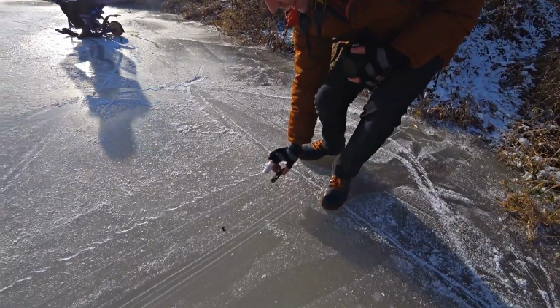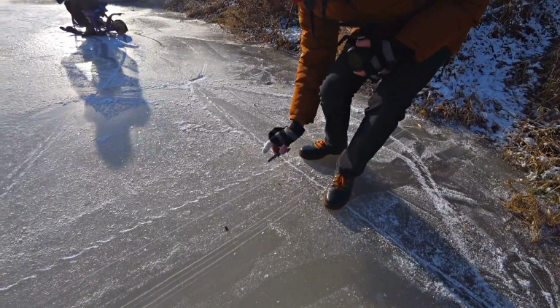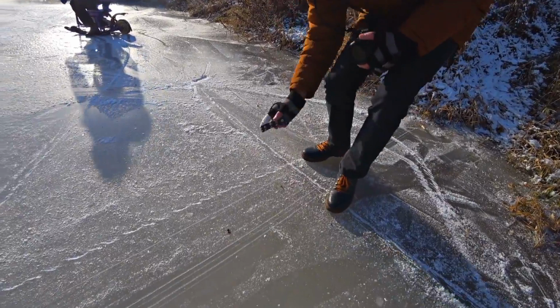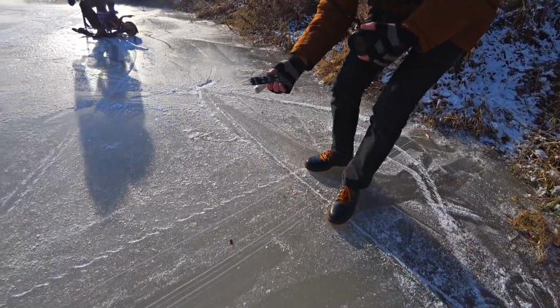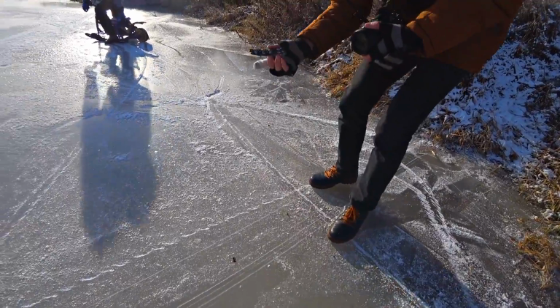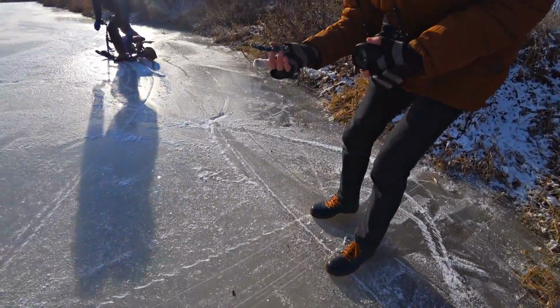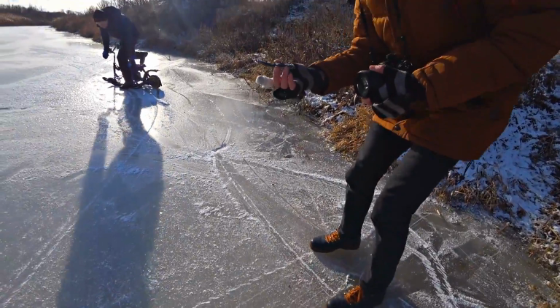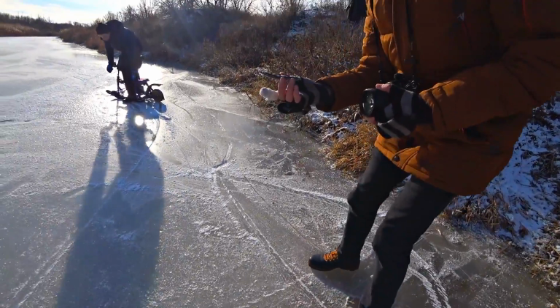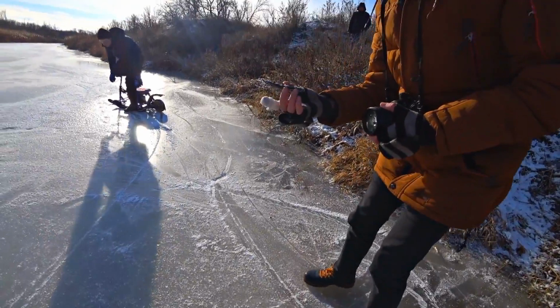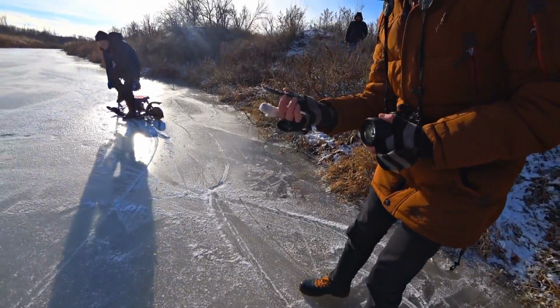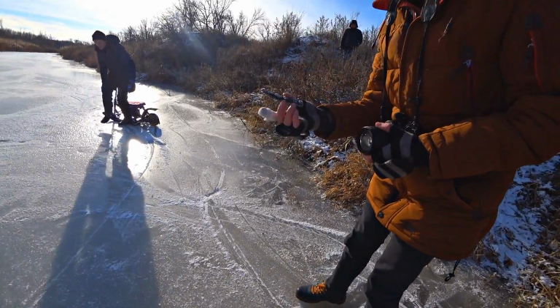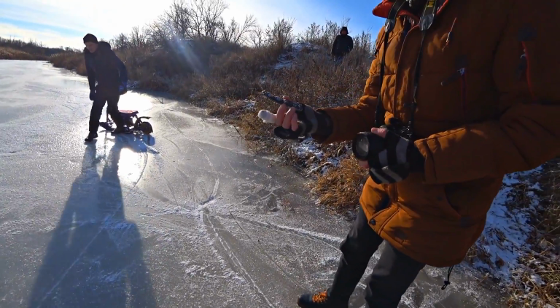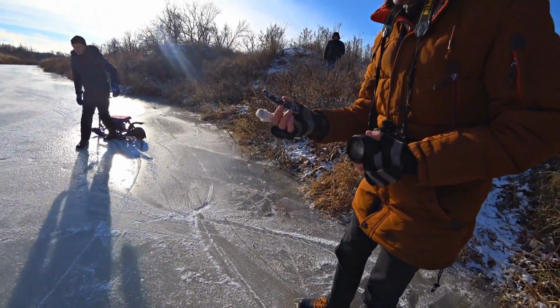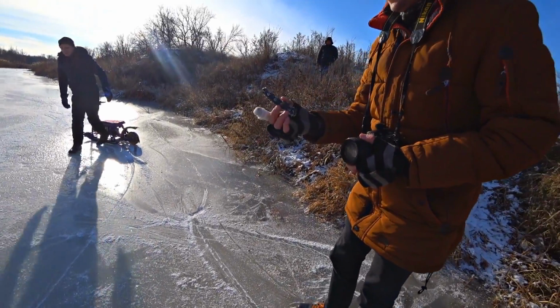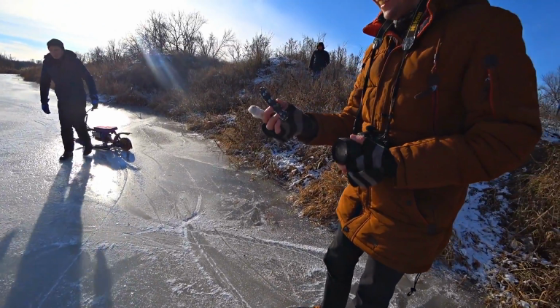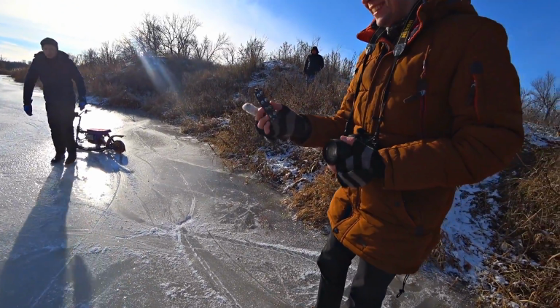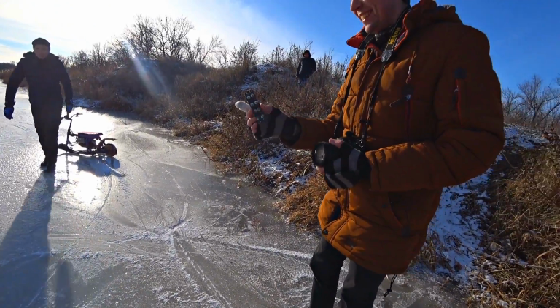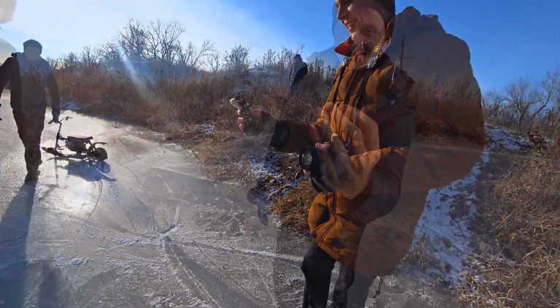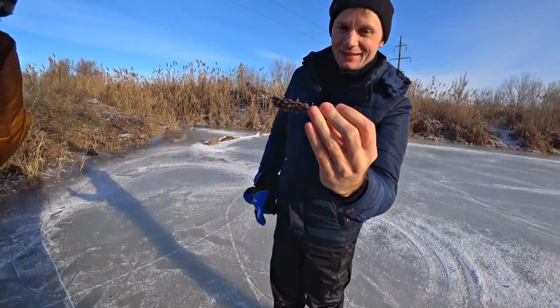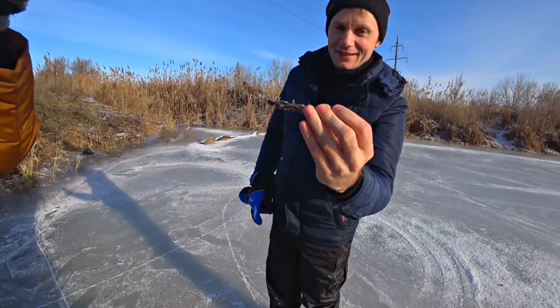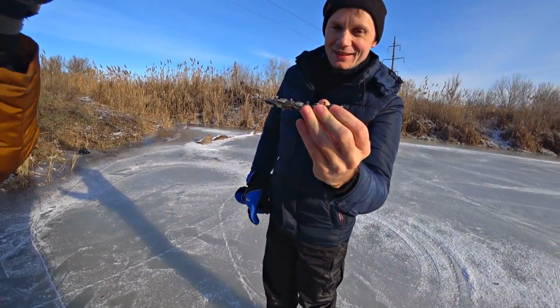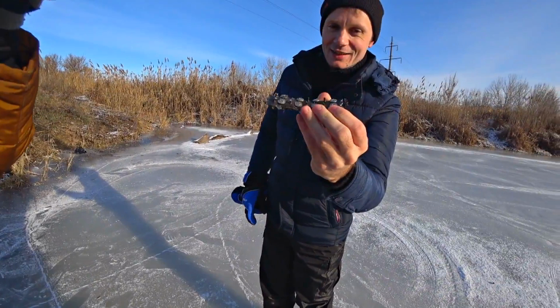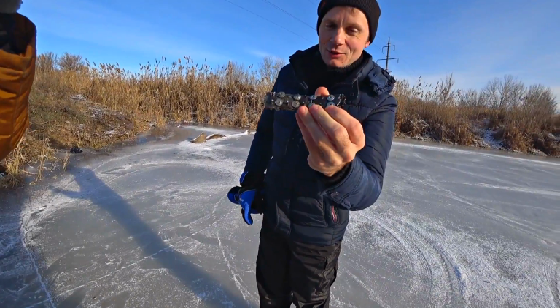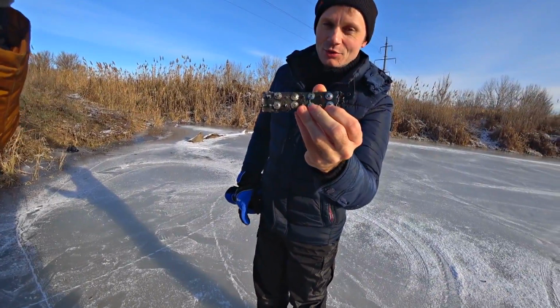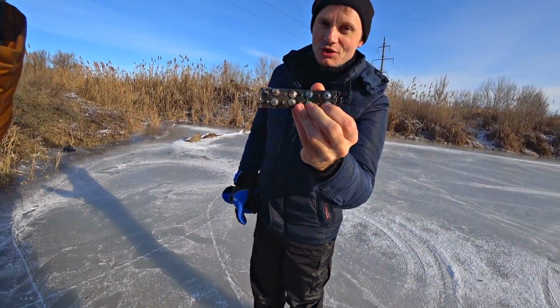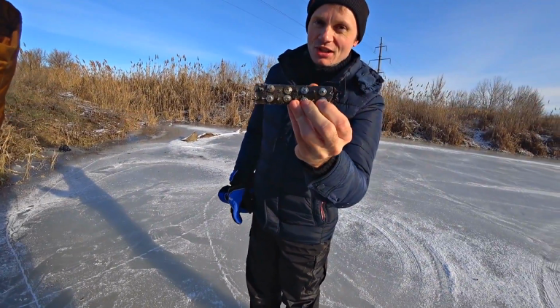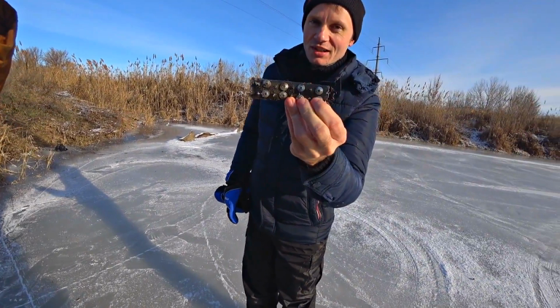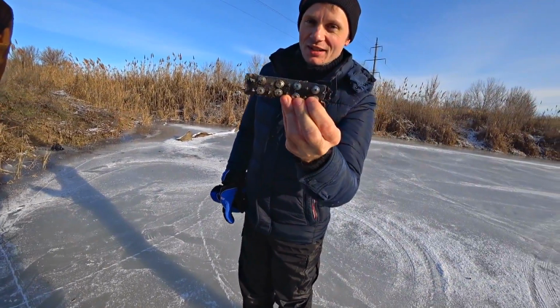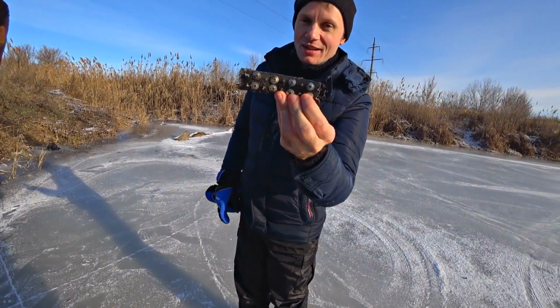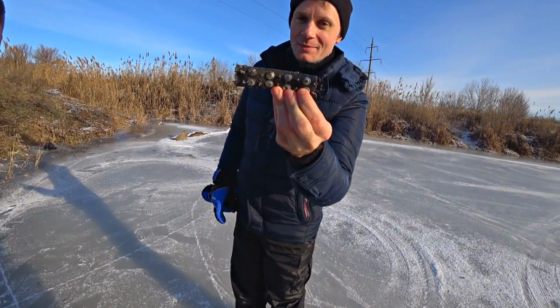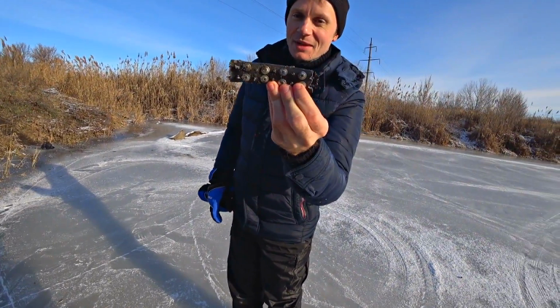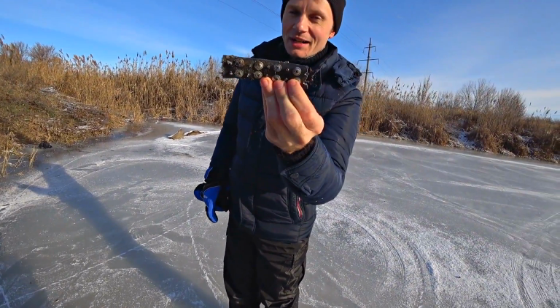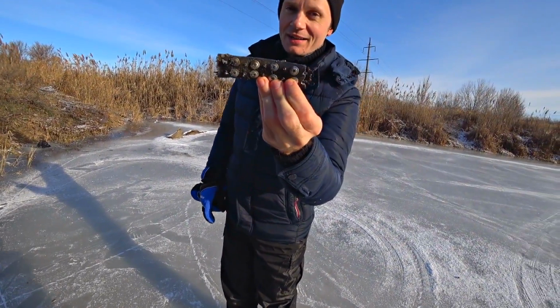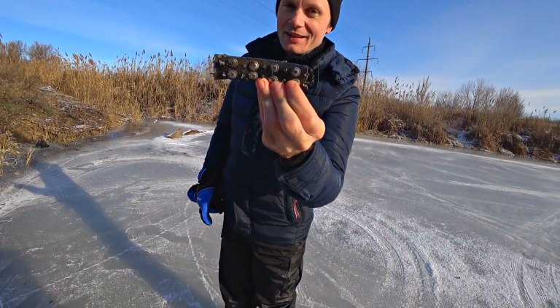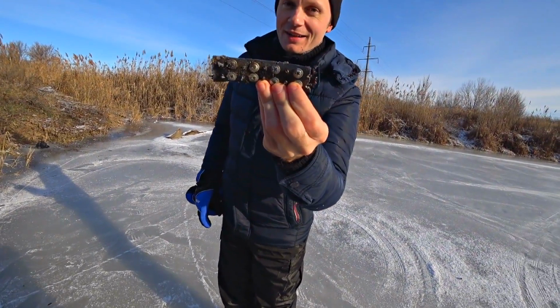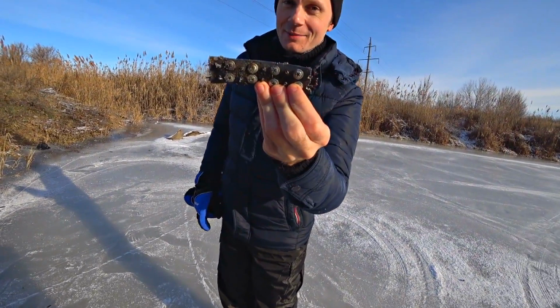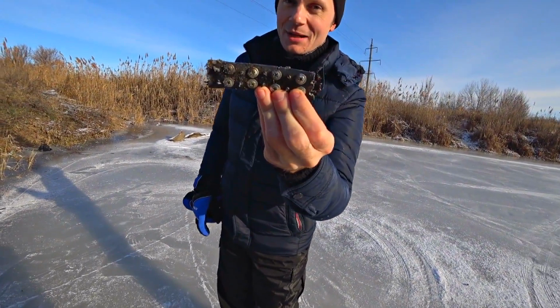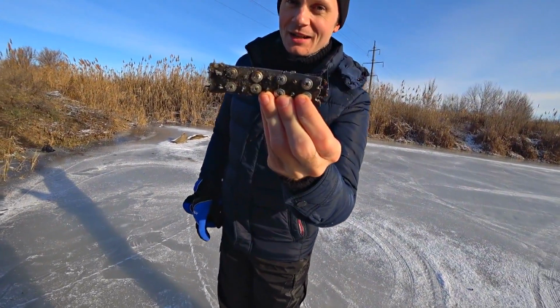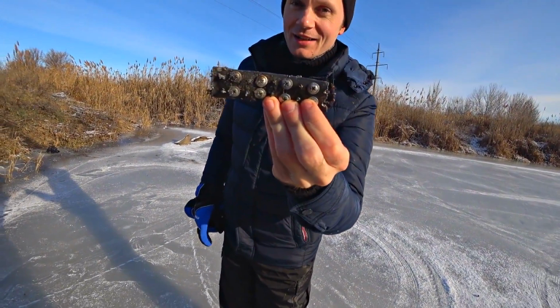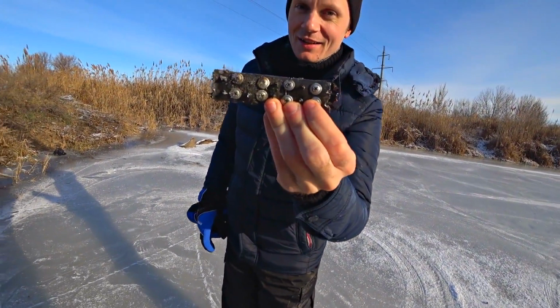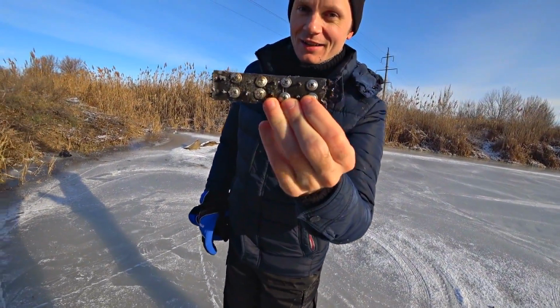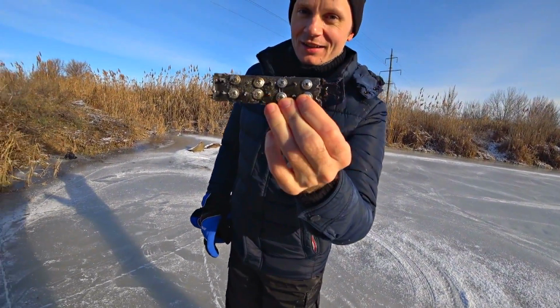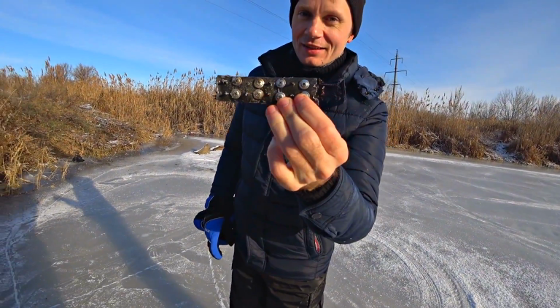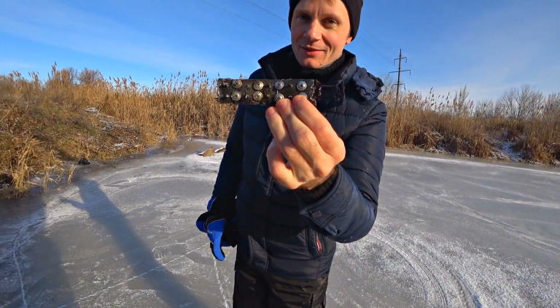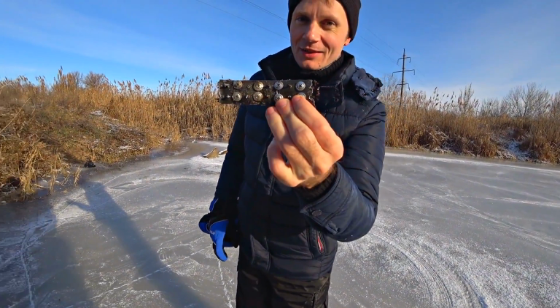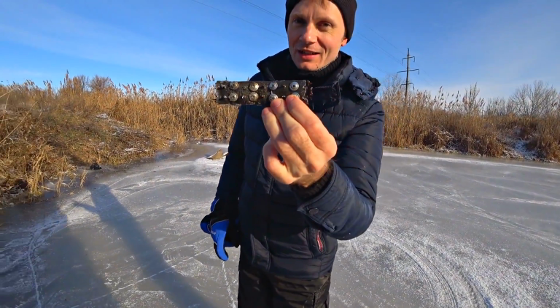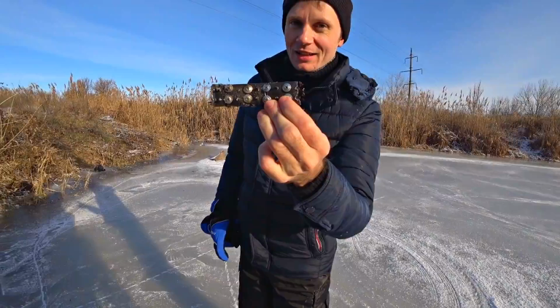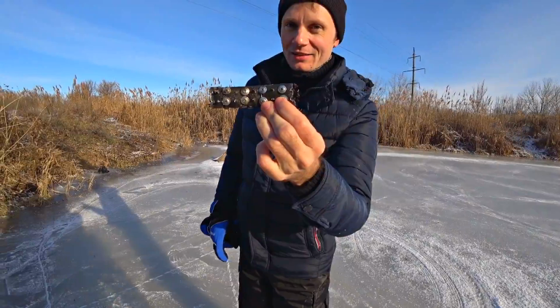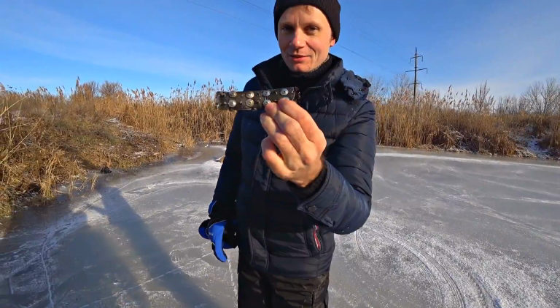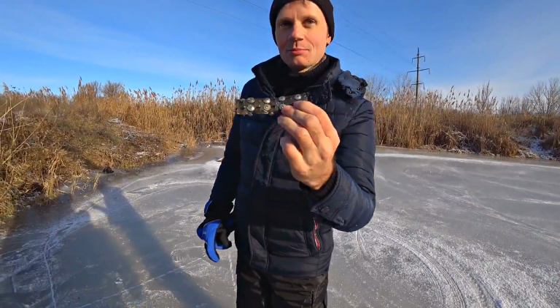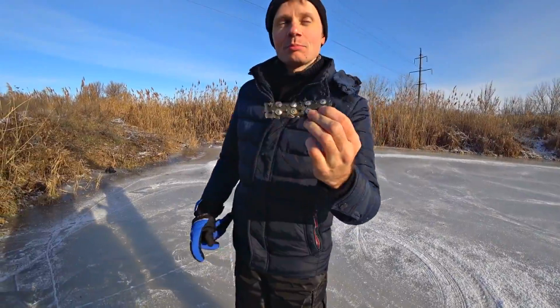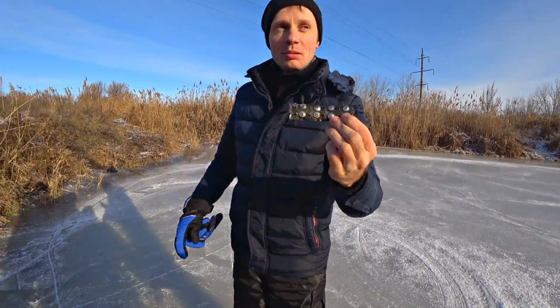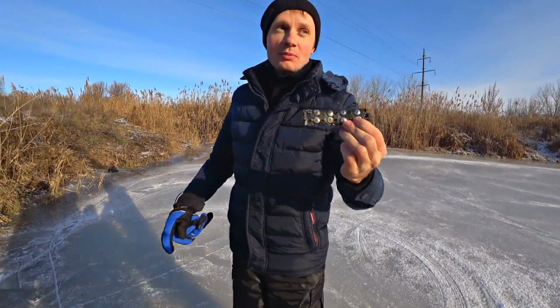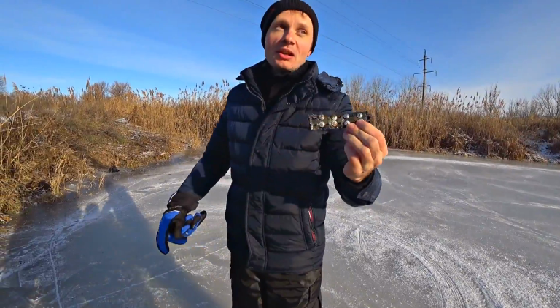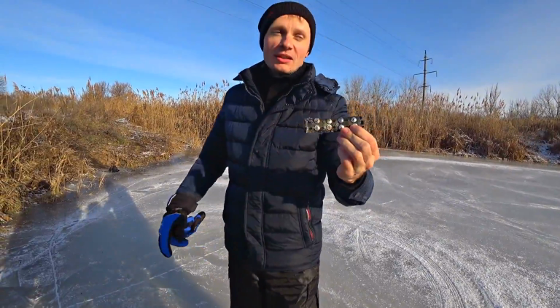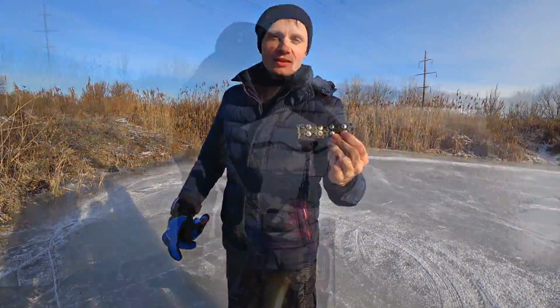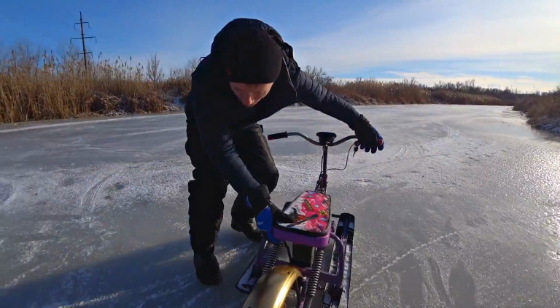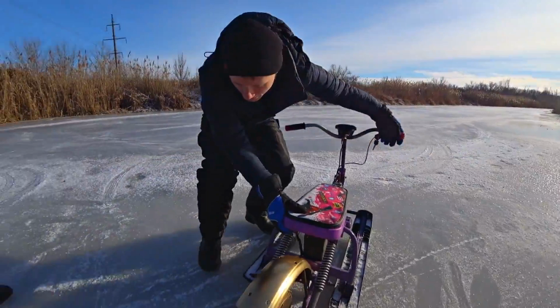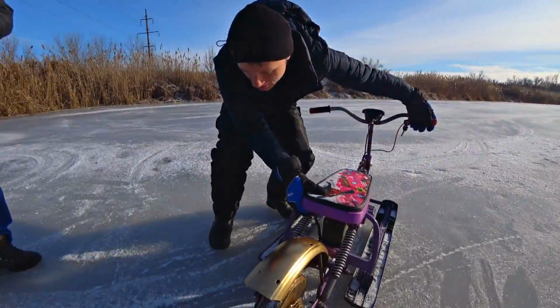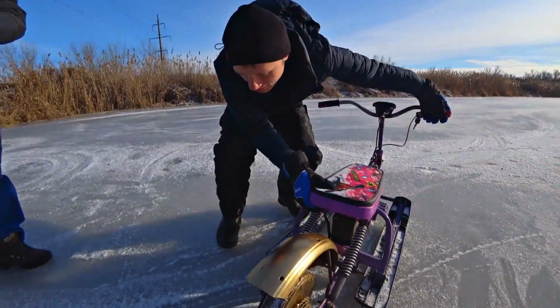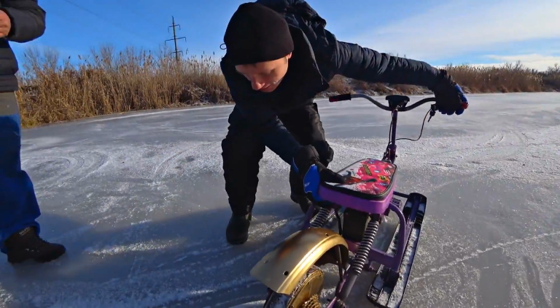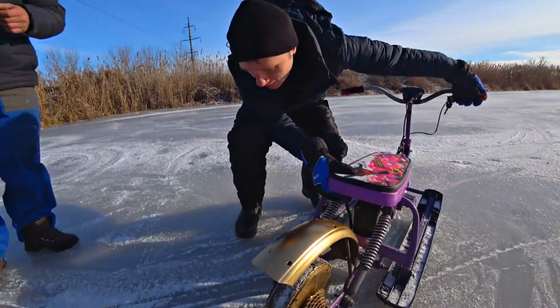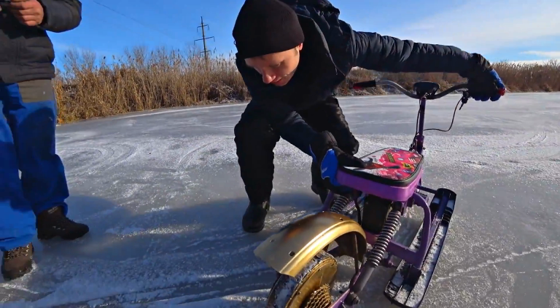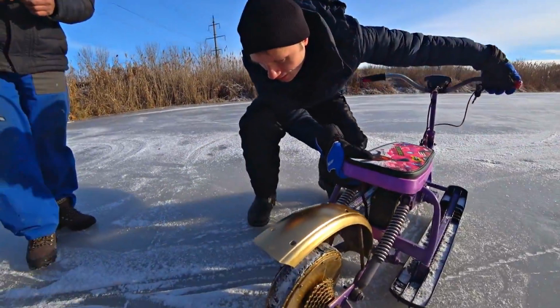A fragment of the timing belt was torn off — well, it happens. Let's check out the wheel.